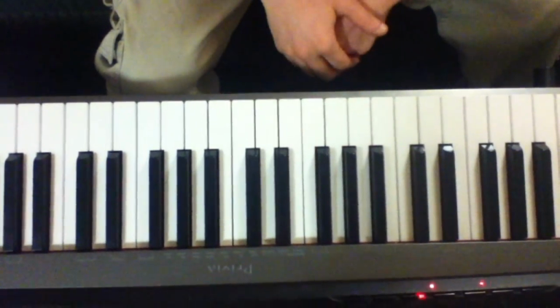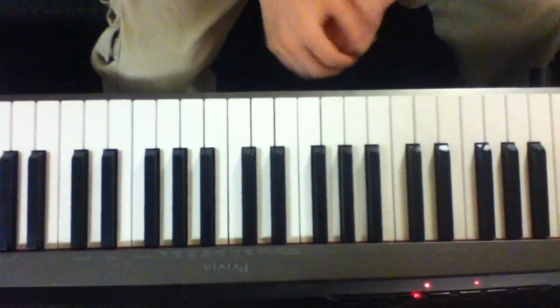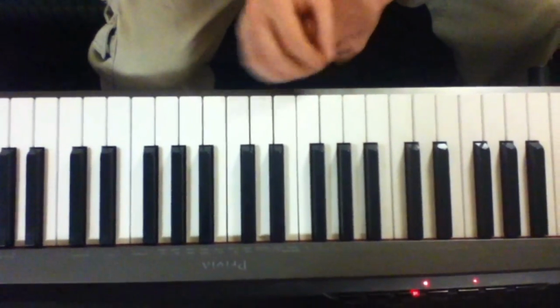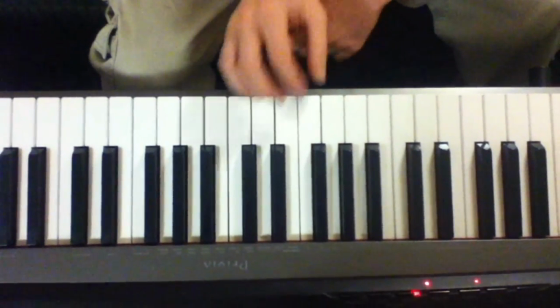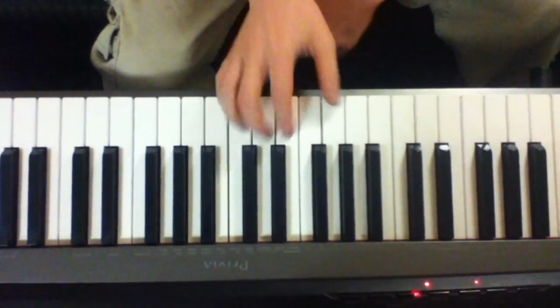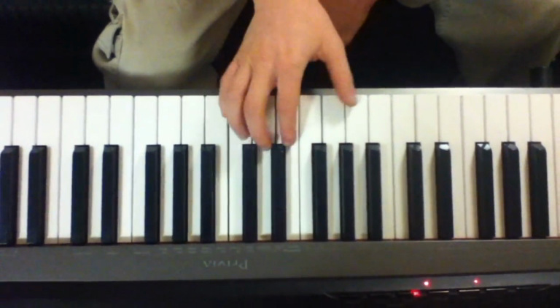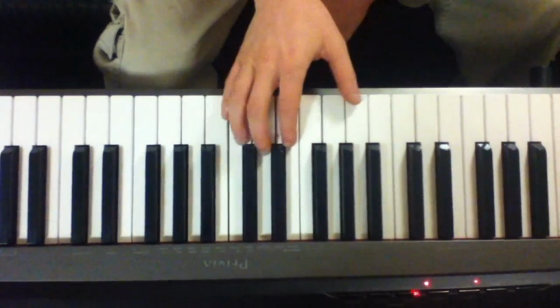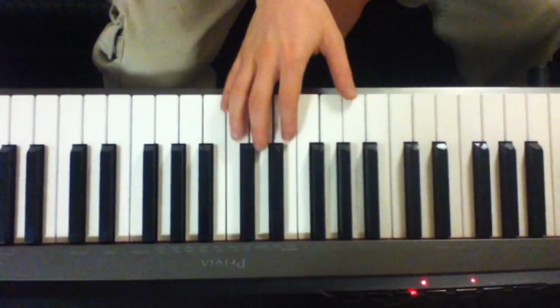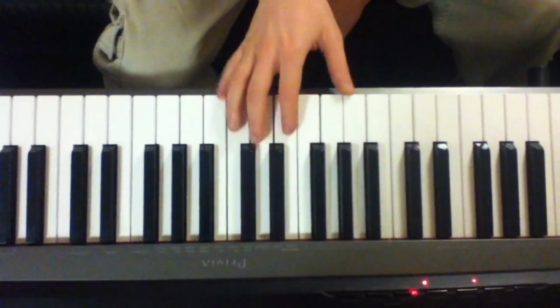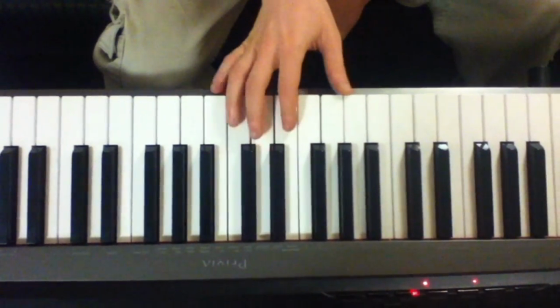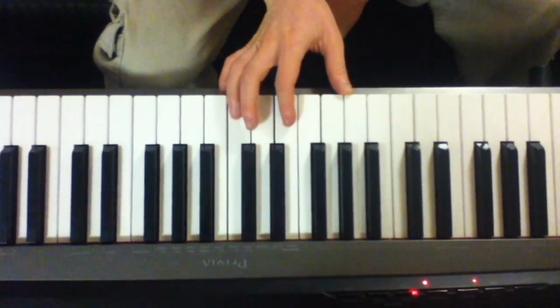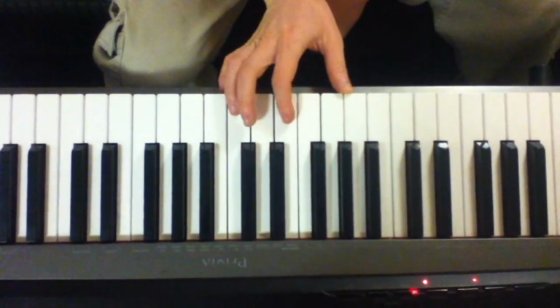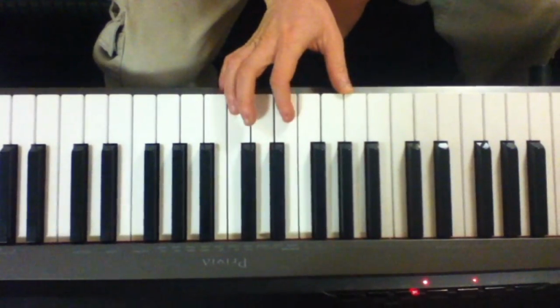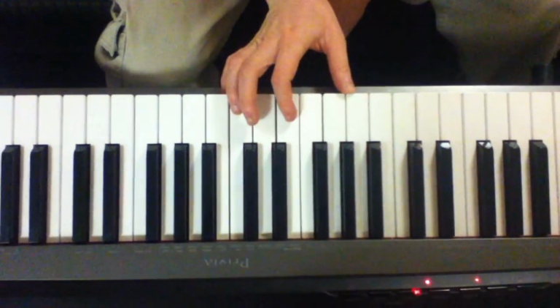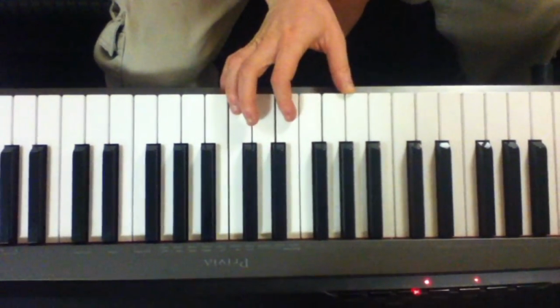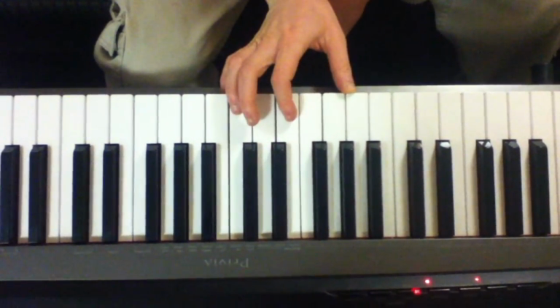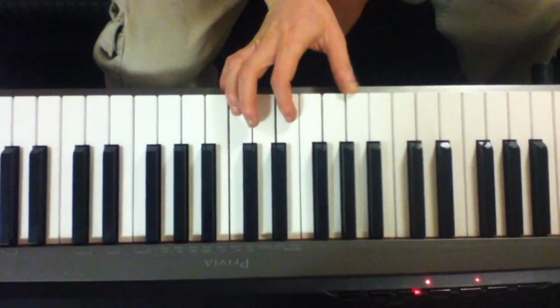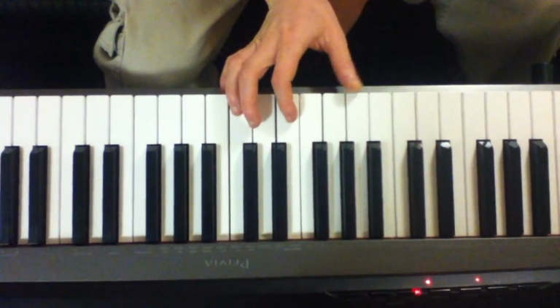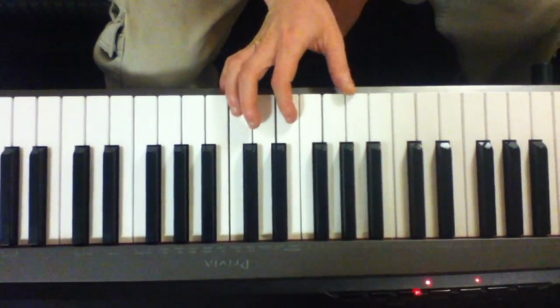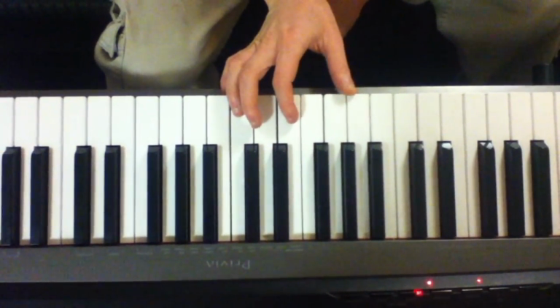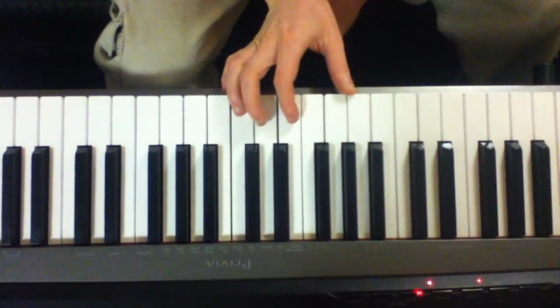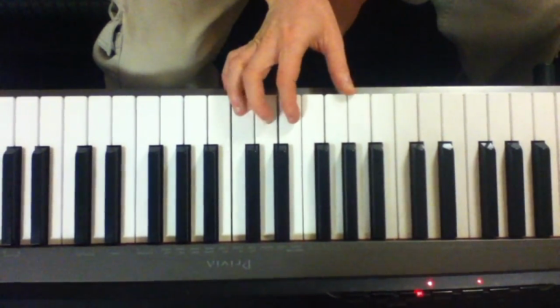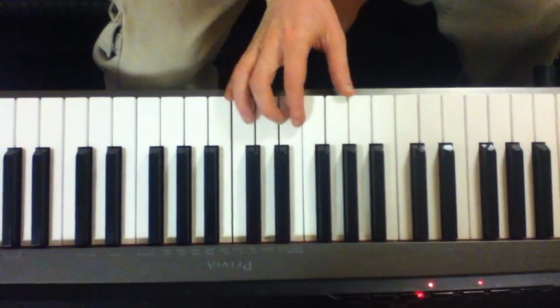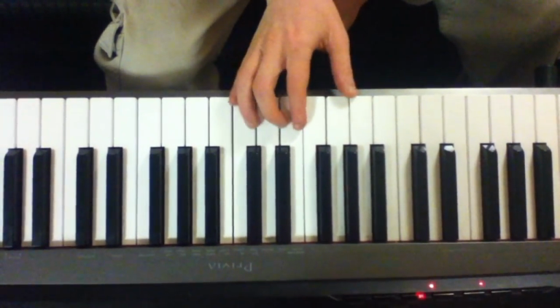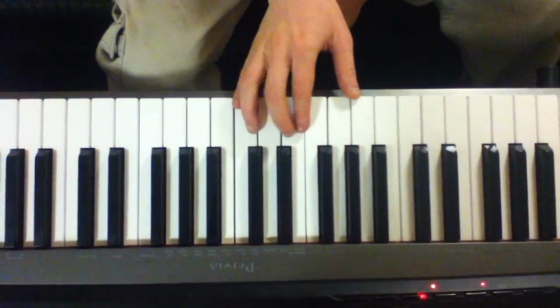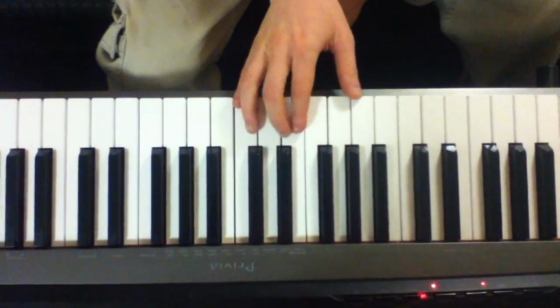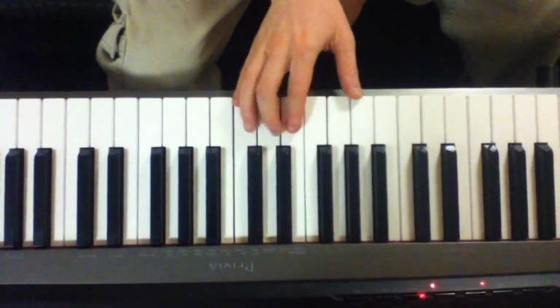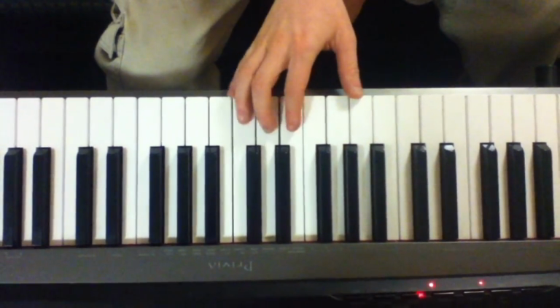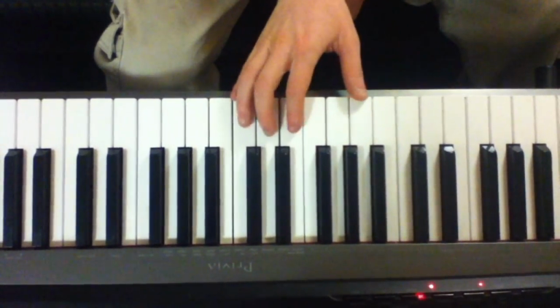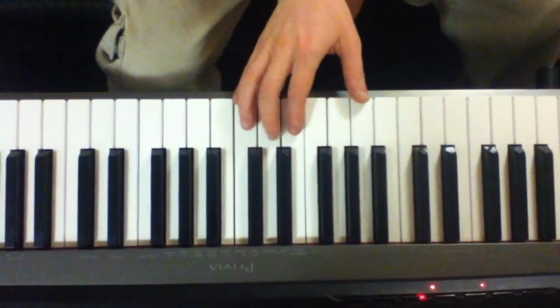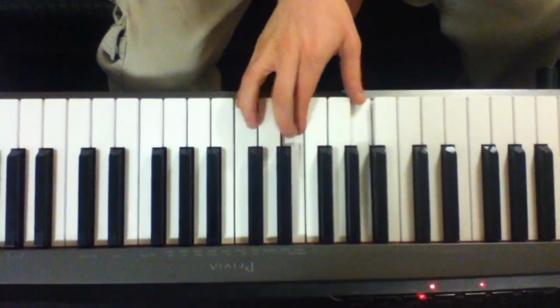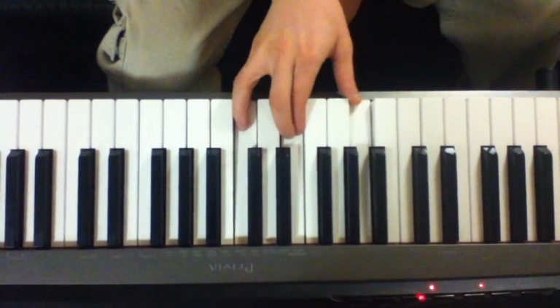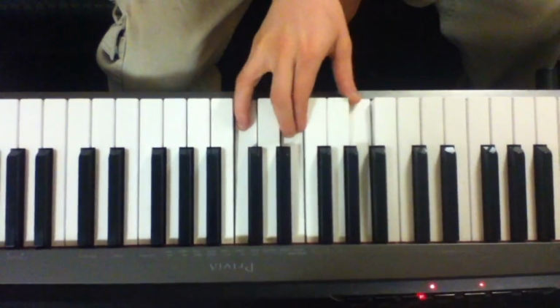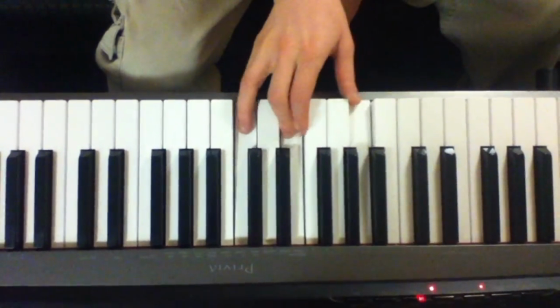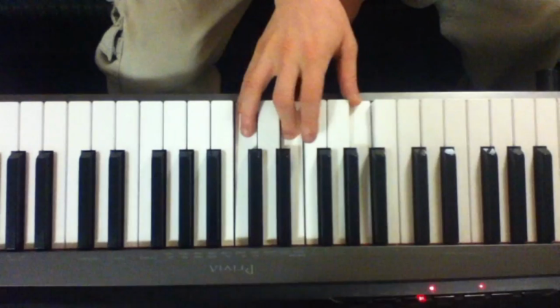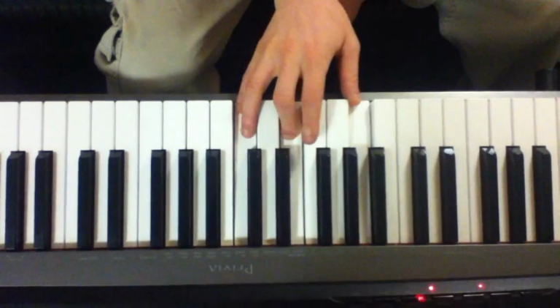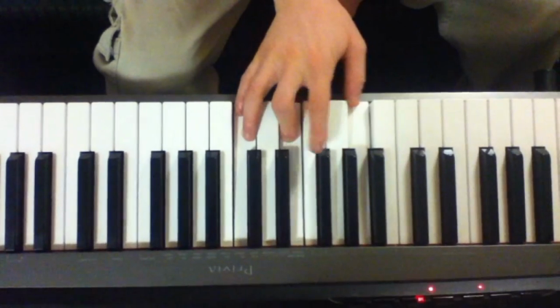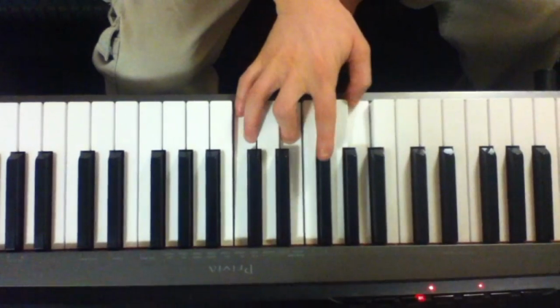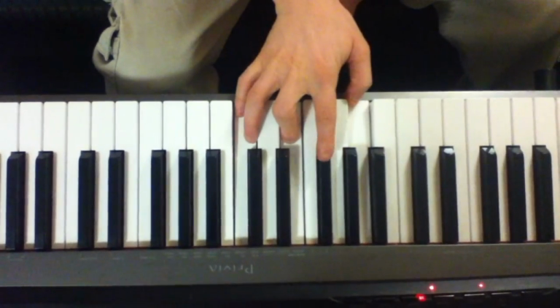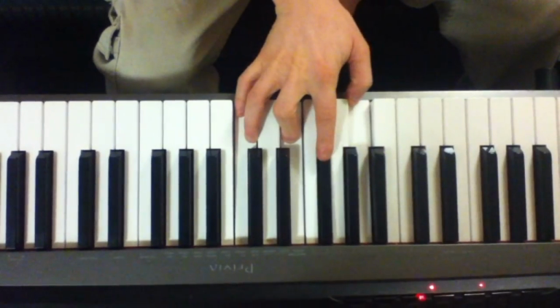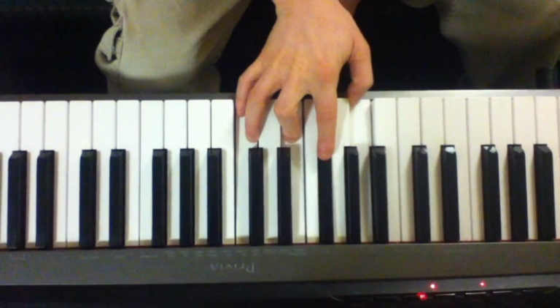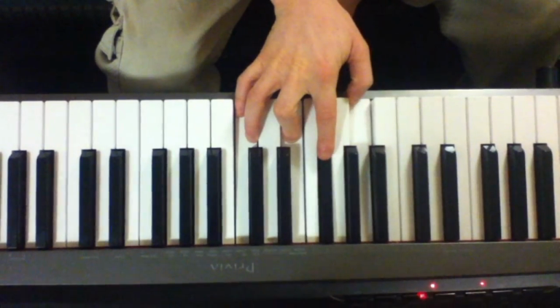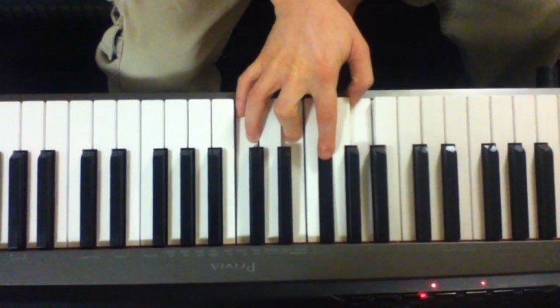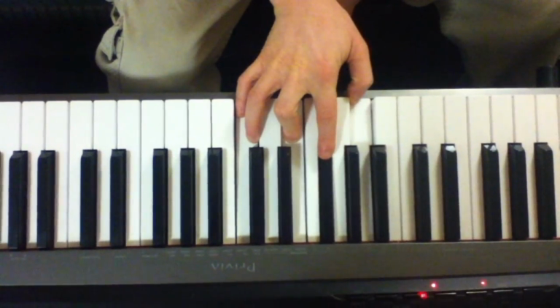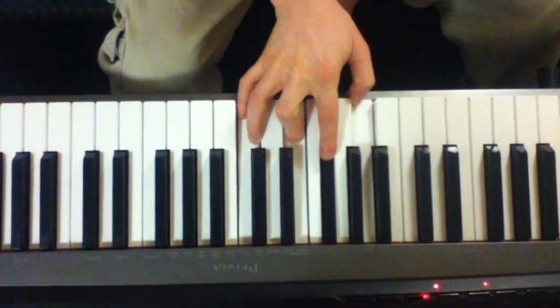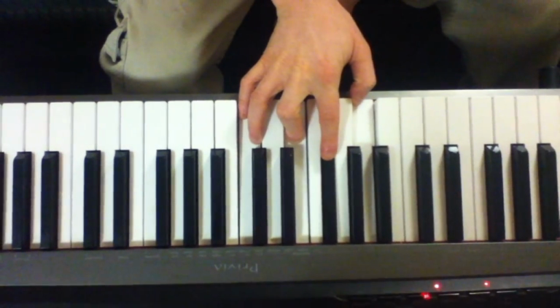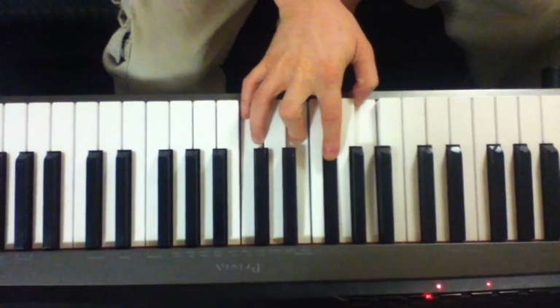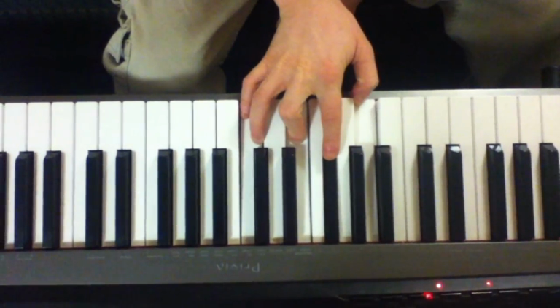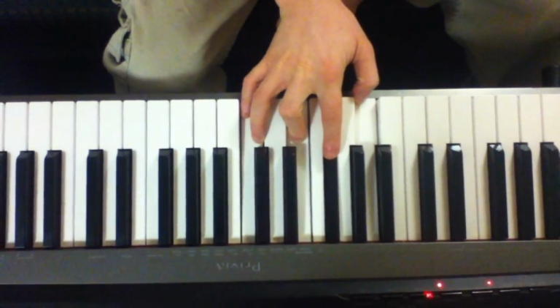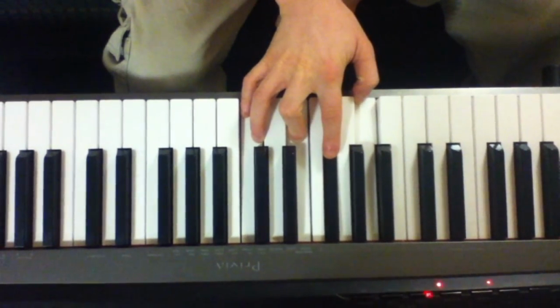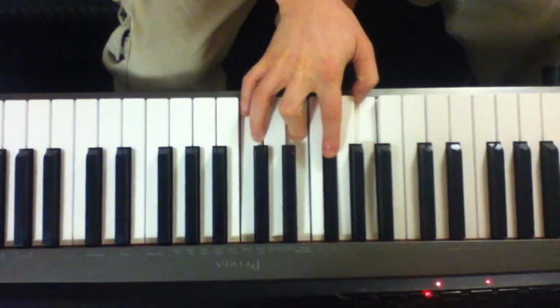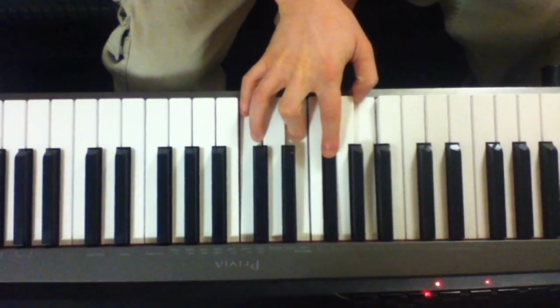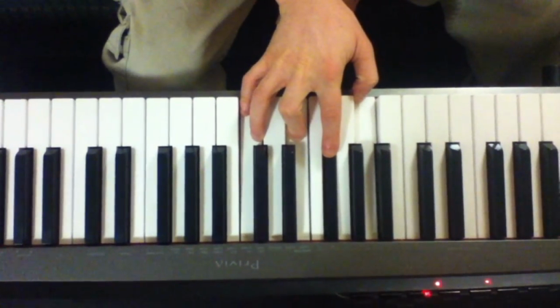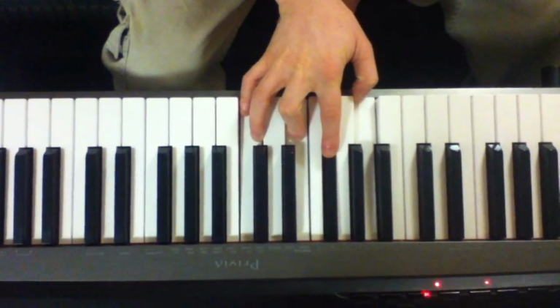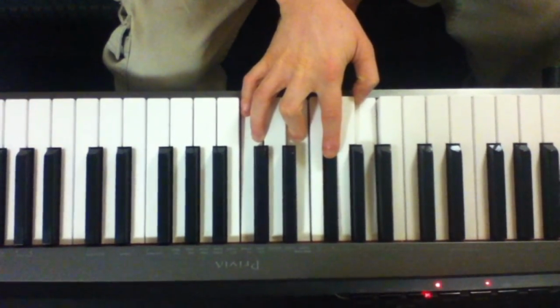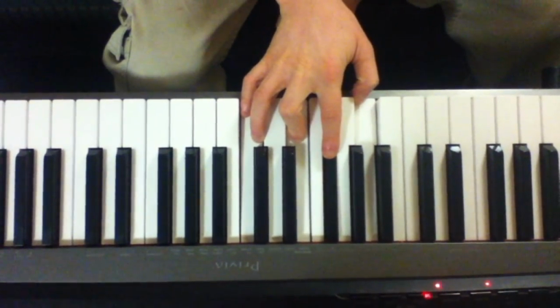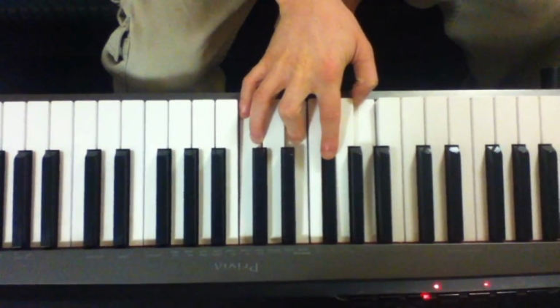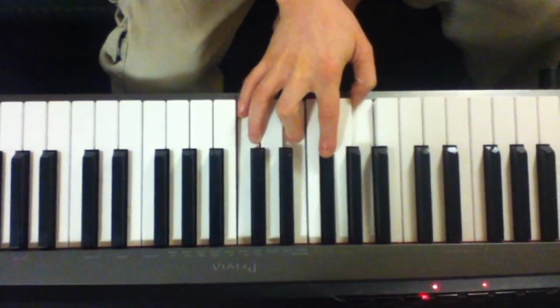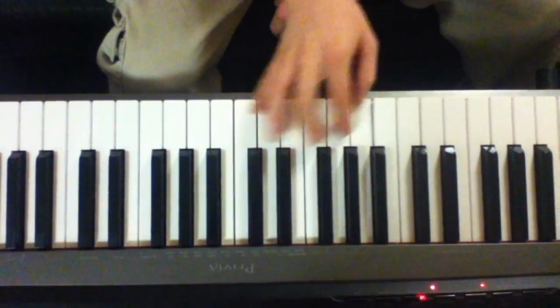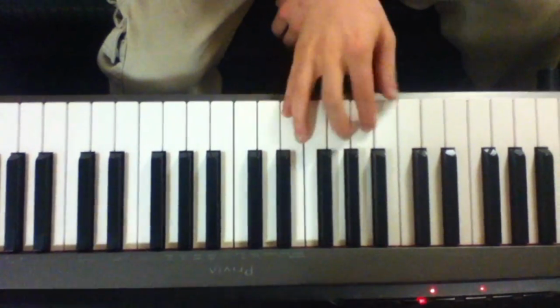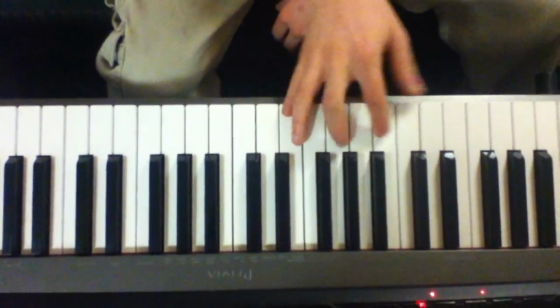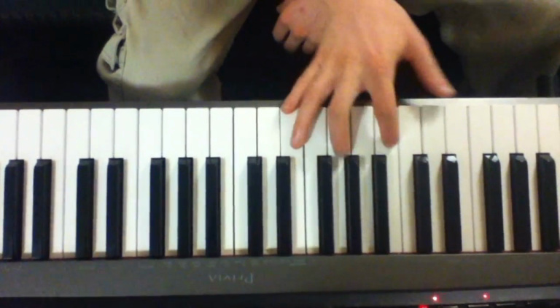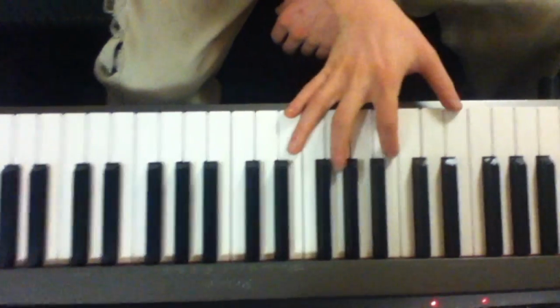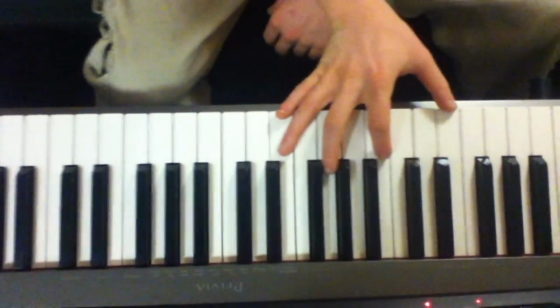C with a 7 inversion. A C7, again, is a C major with a Bb. It always goes to an F.